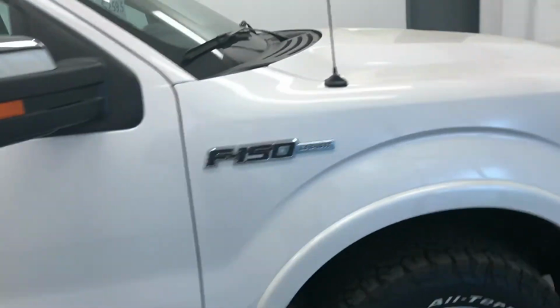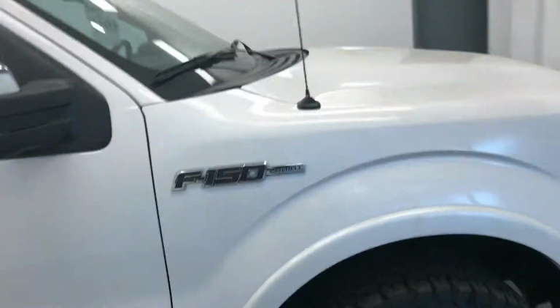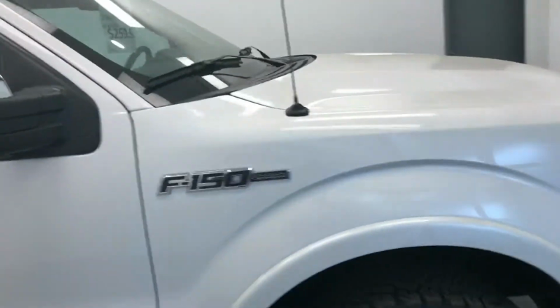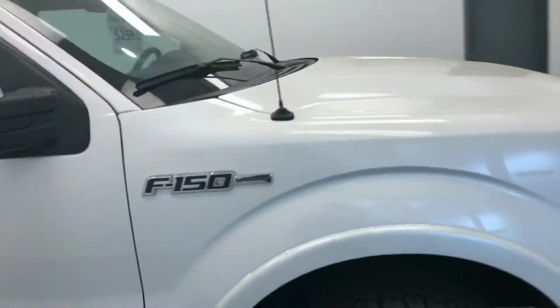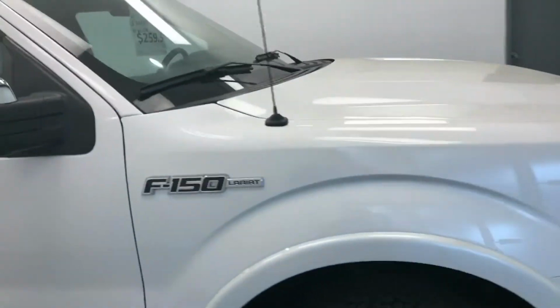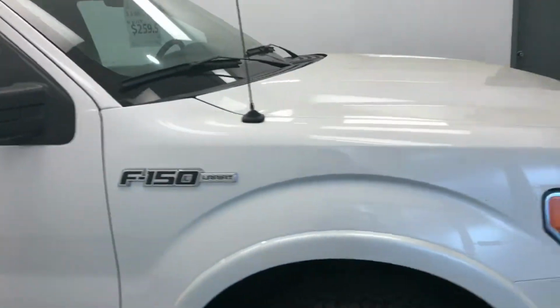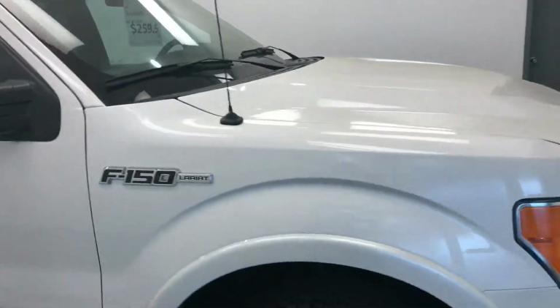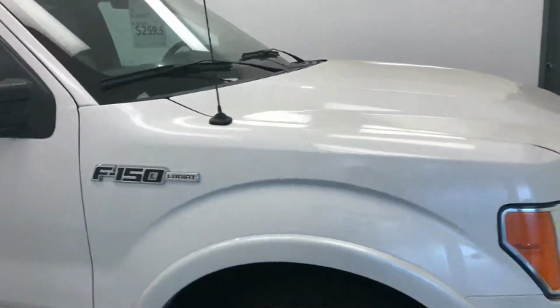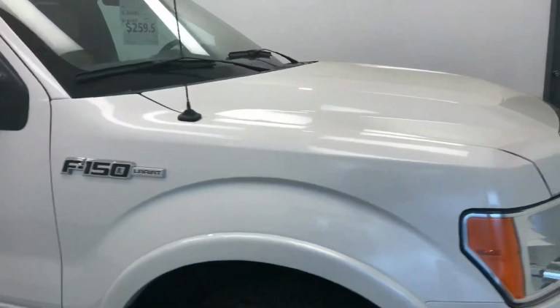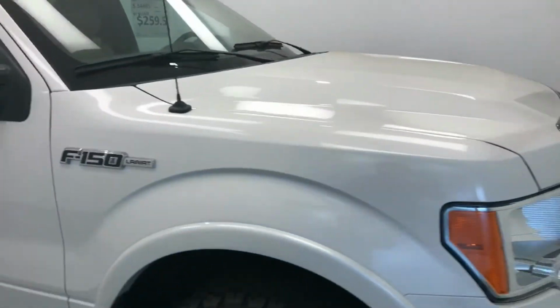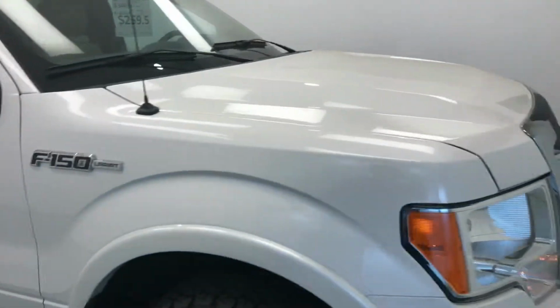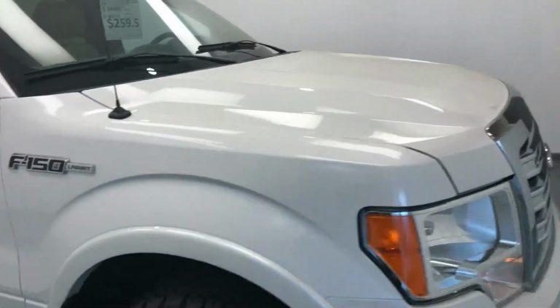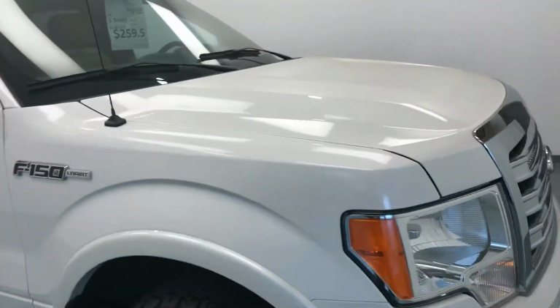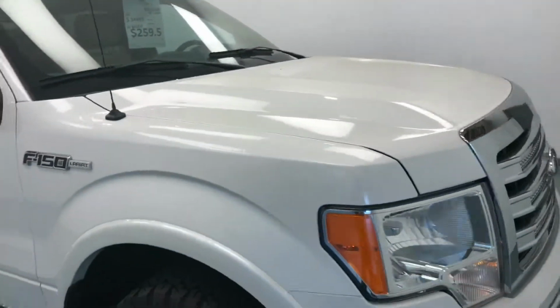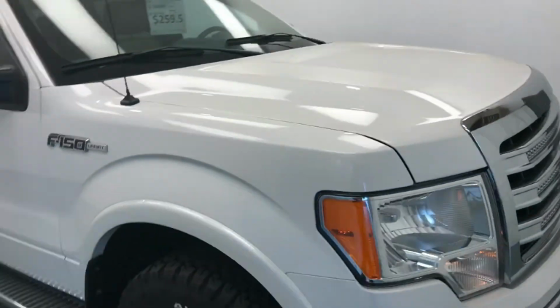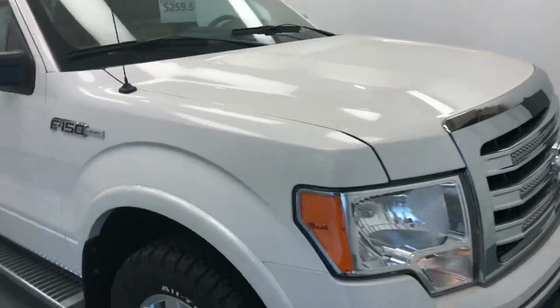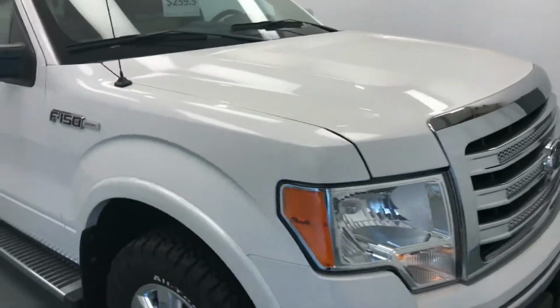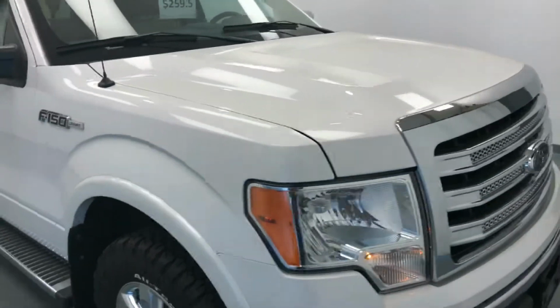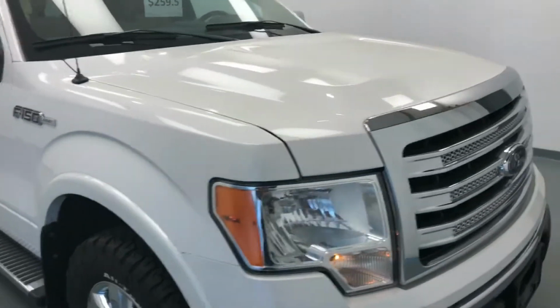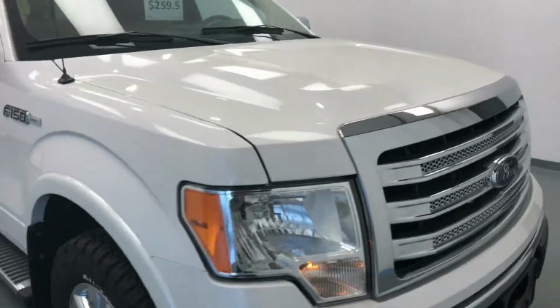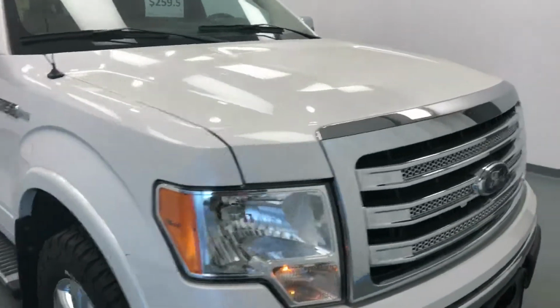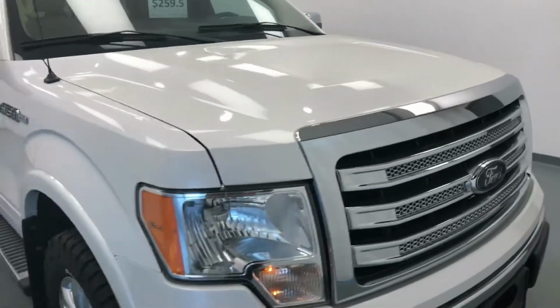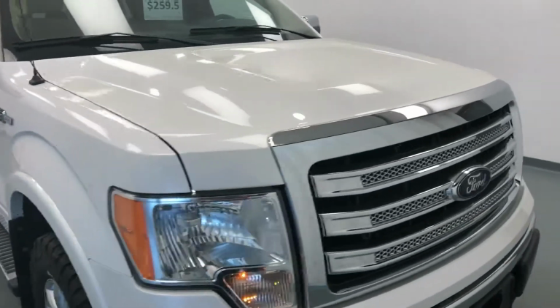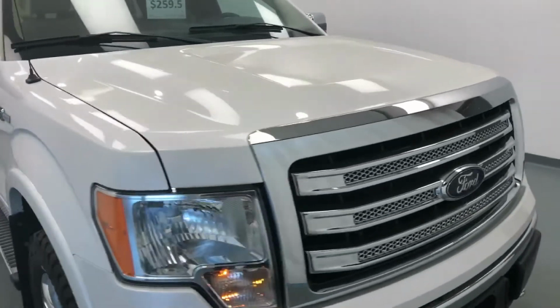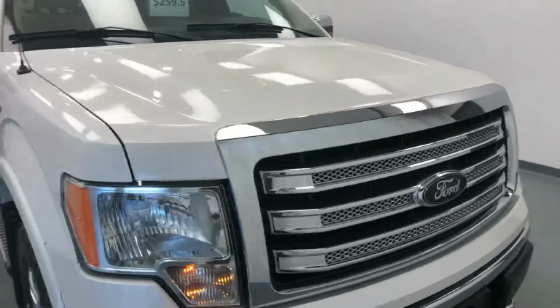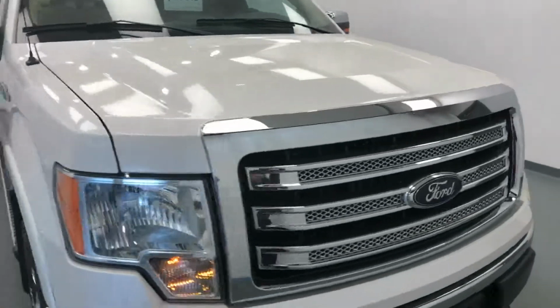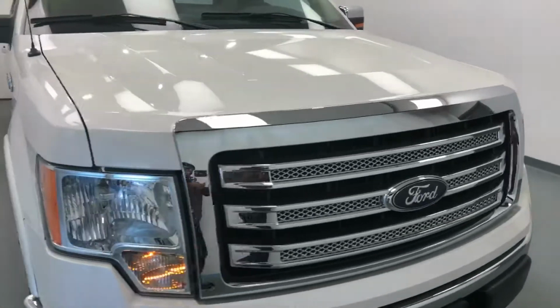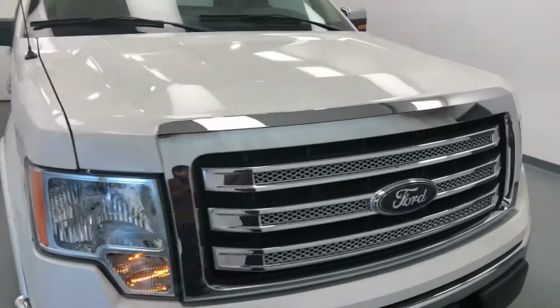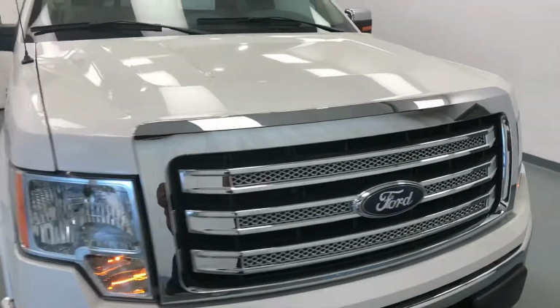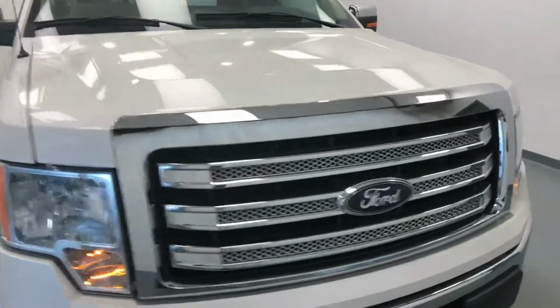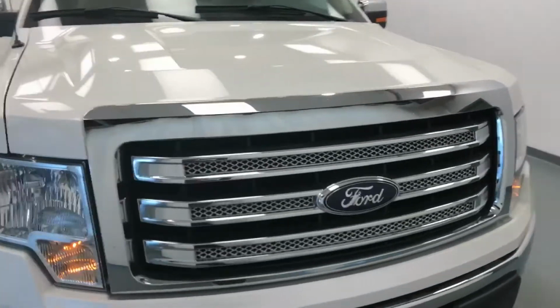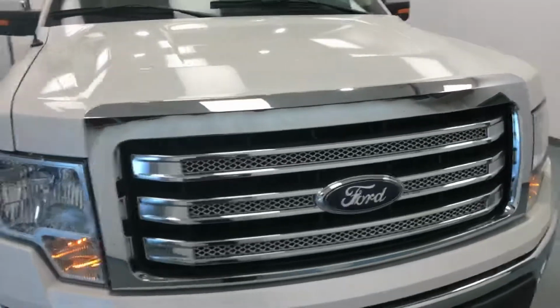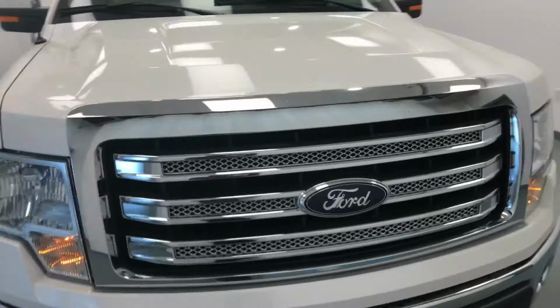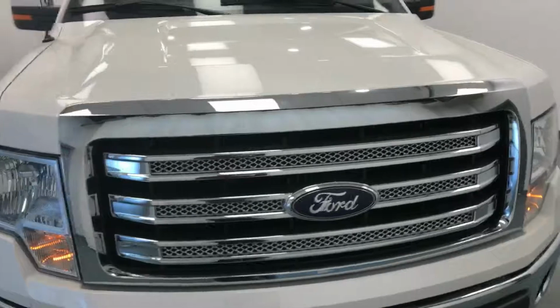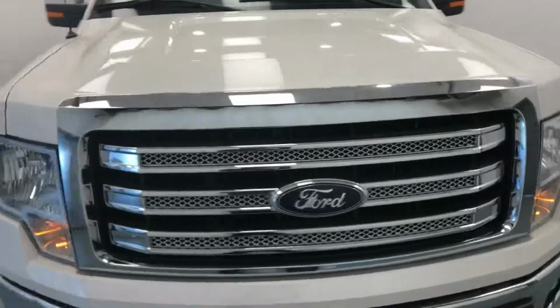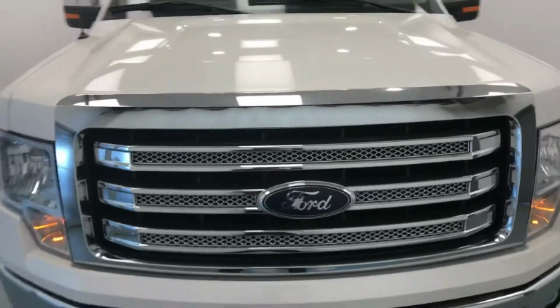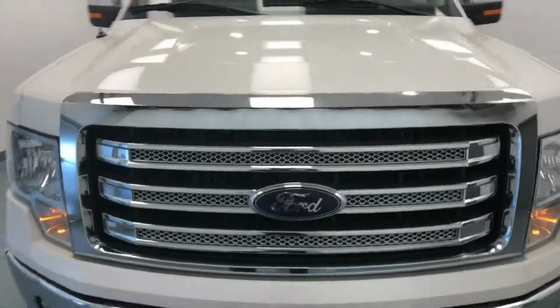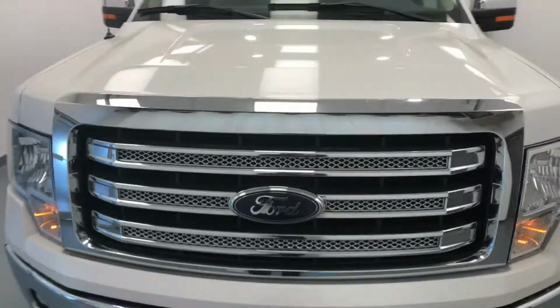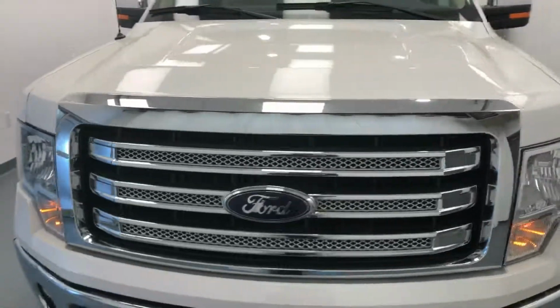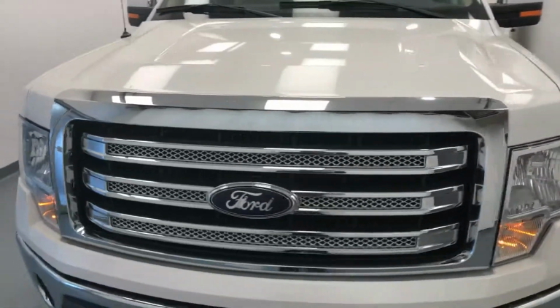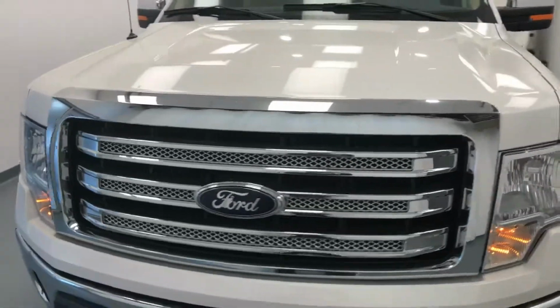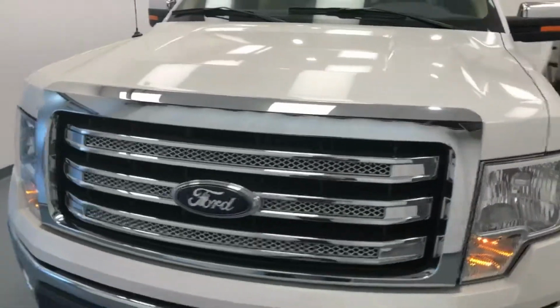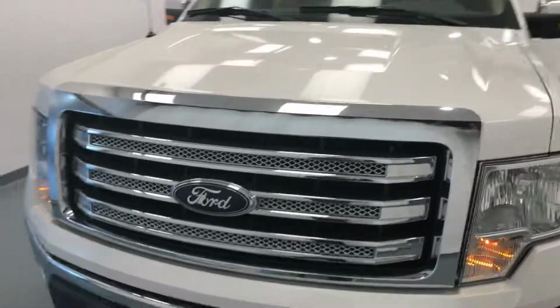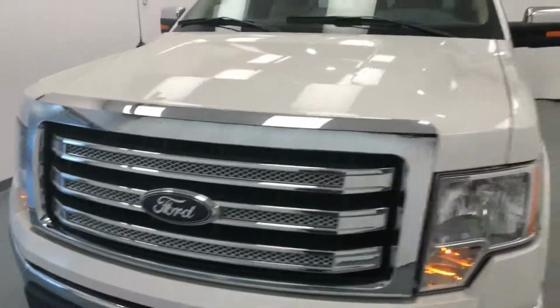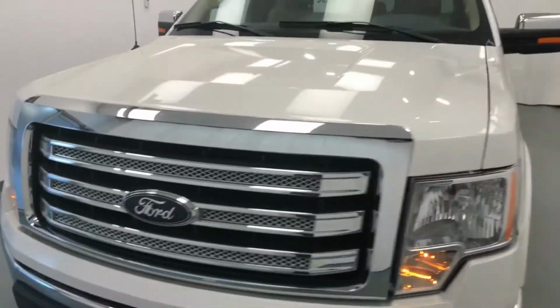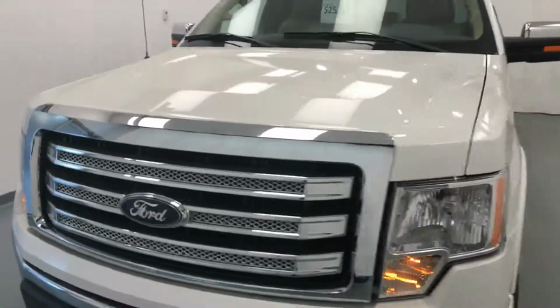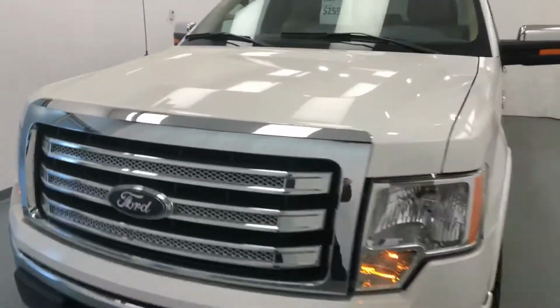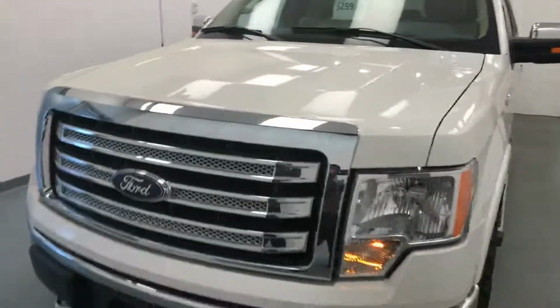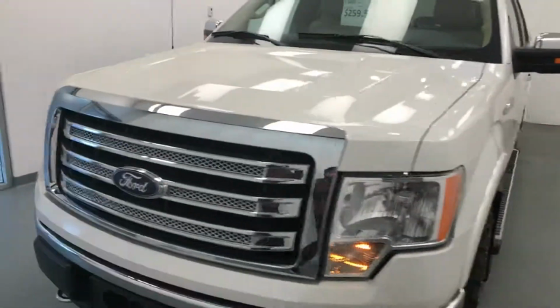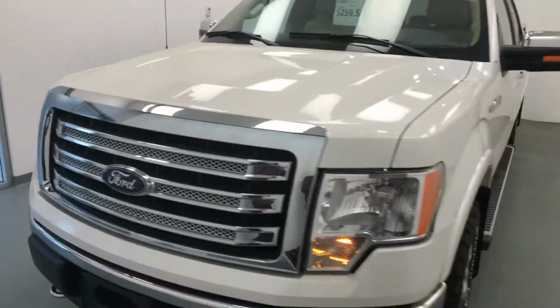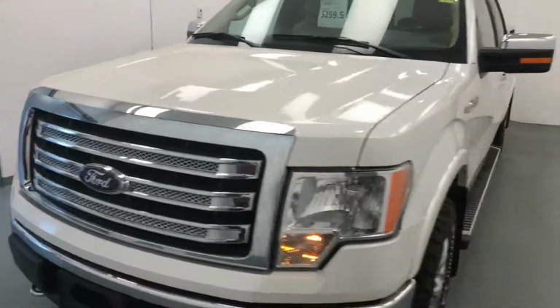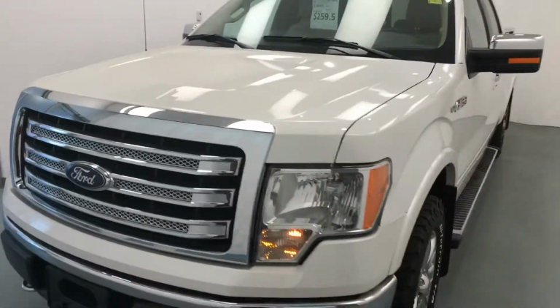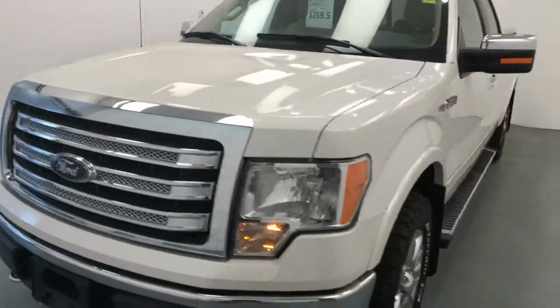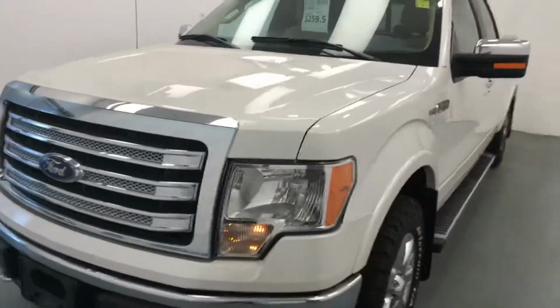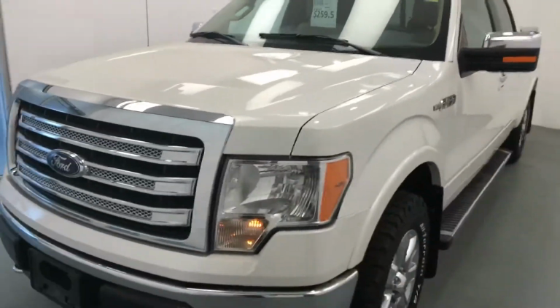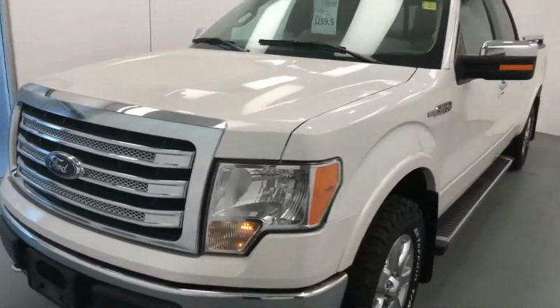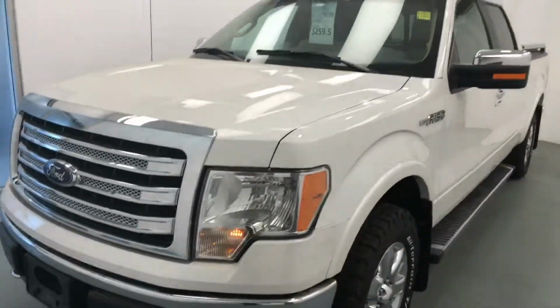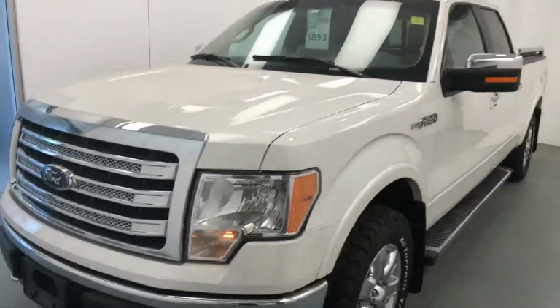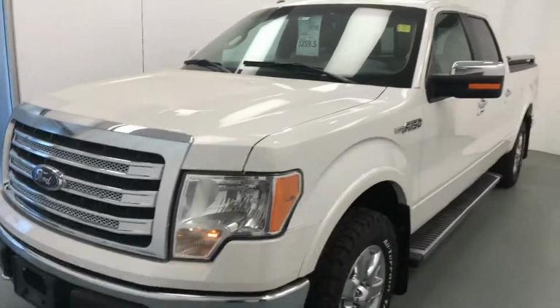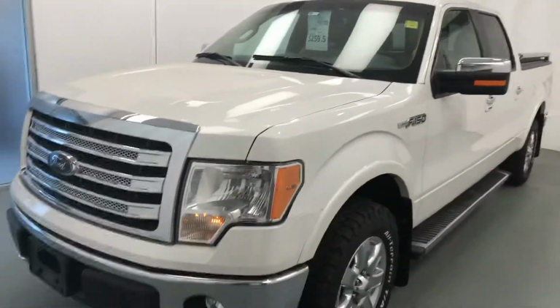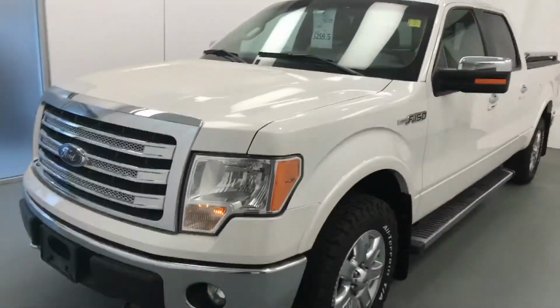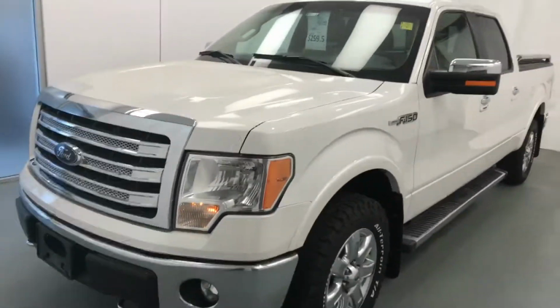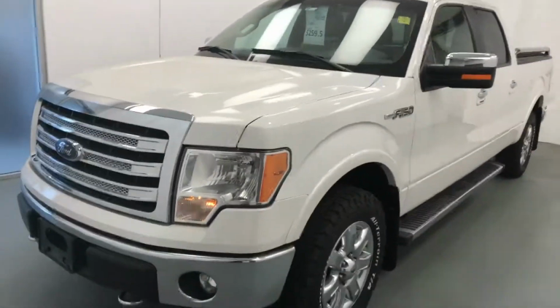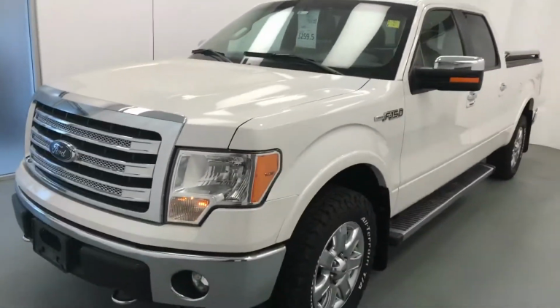Once again we're viewing stock number 188918 on a 2014 Ford F-150 and our exterior color is white.